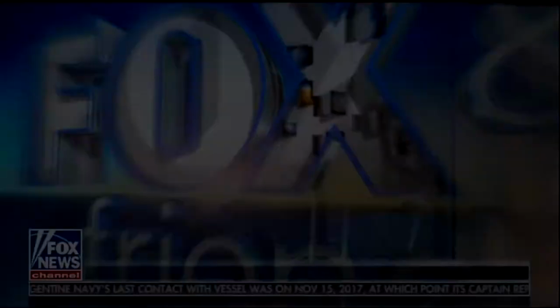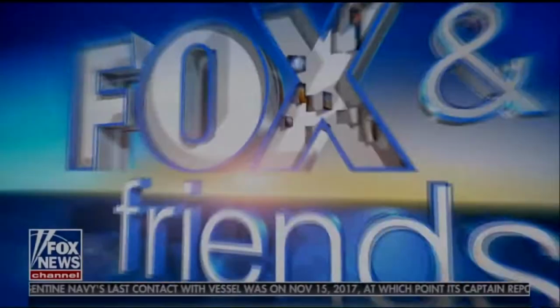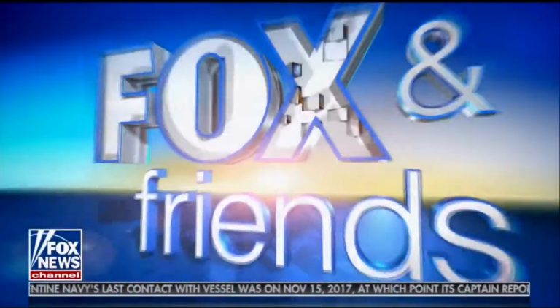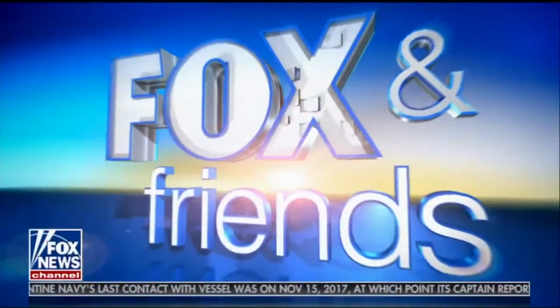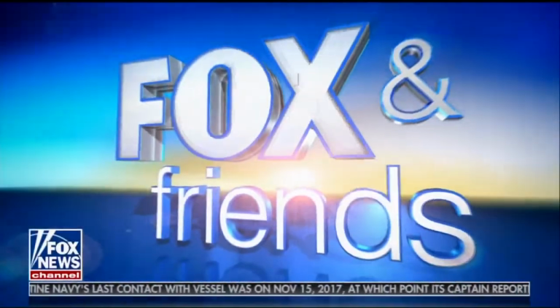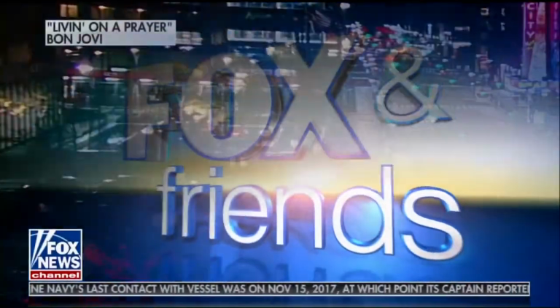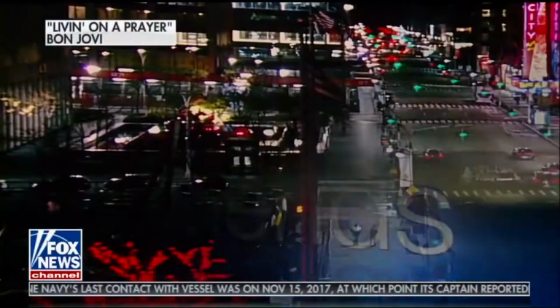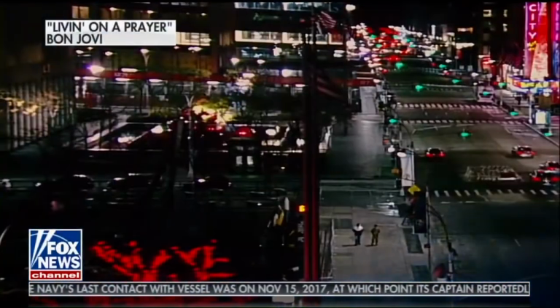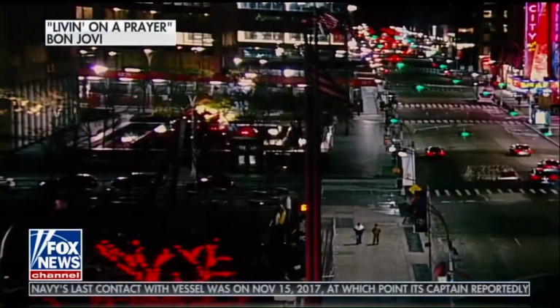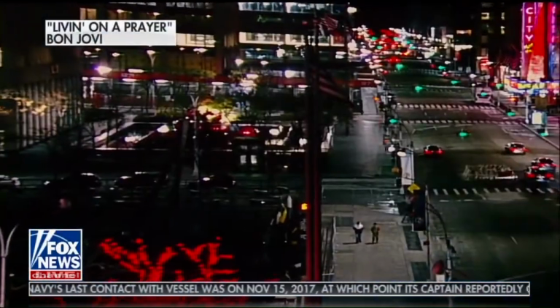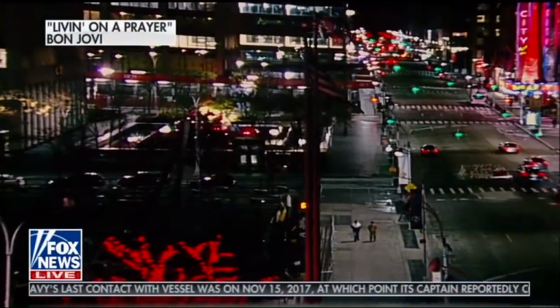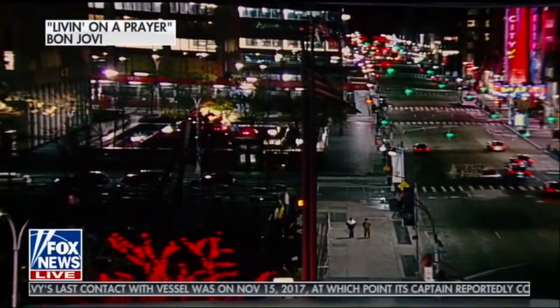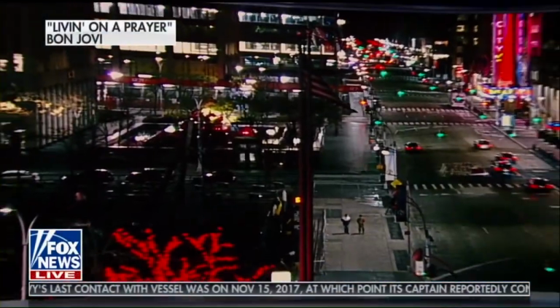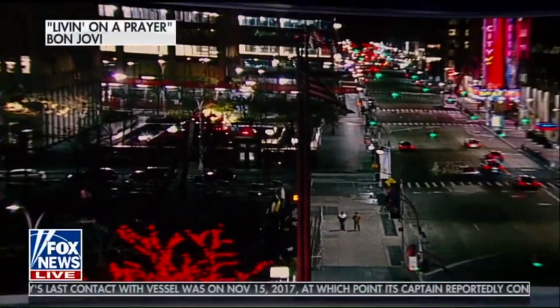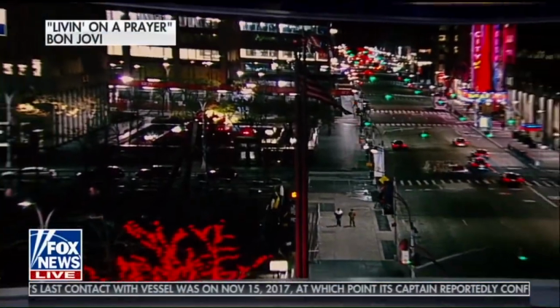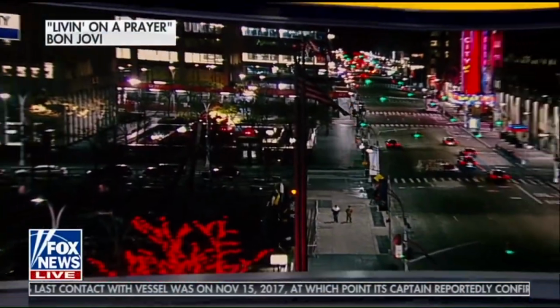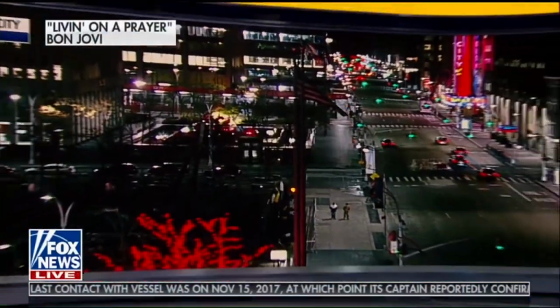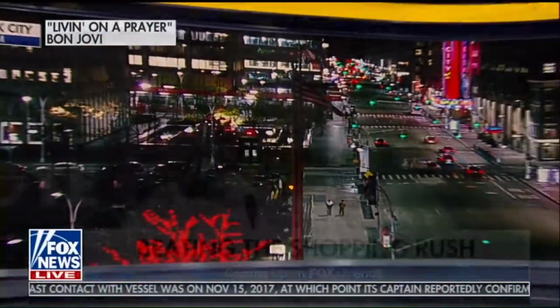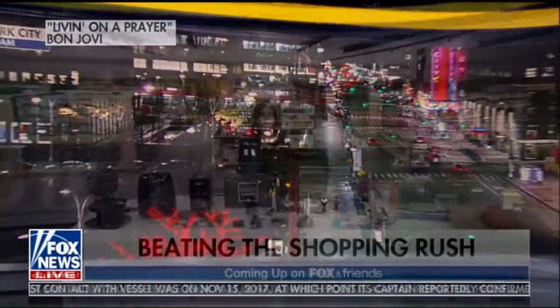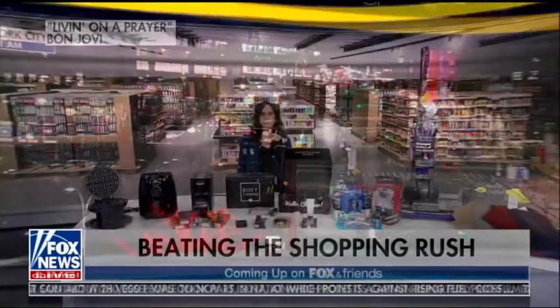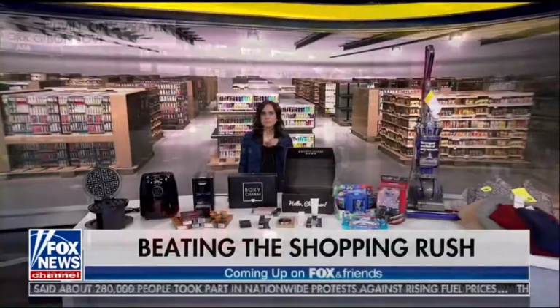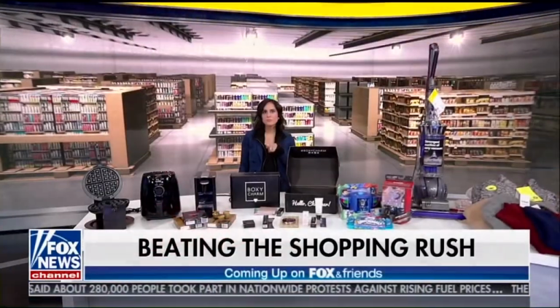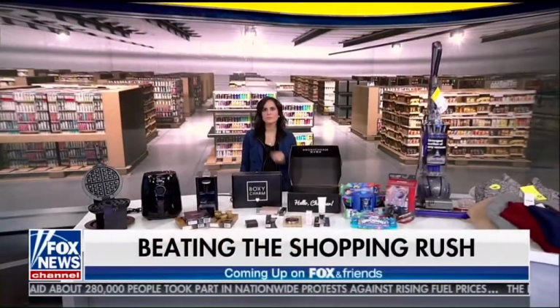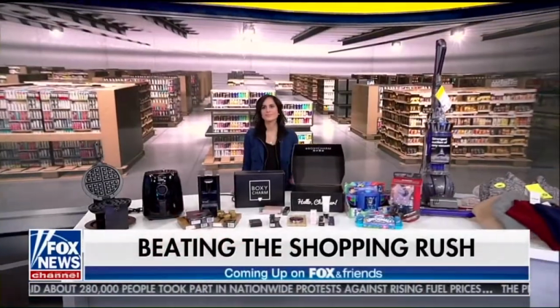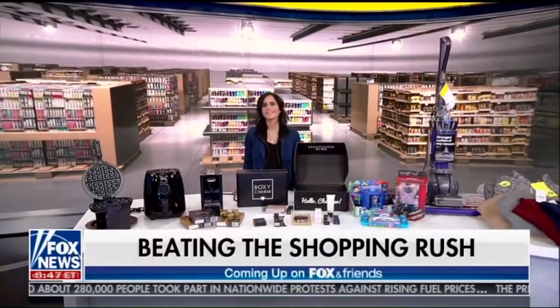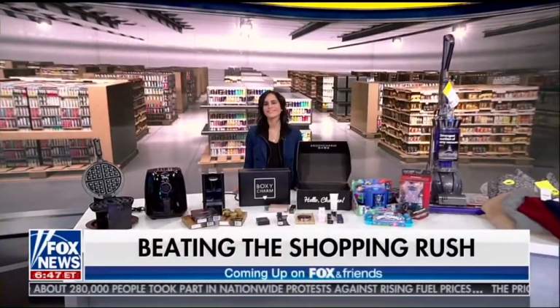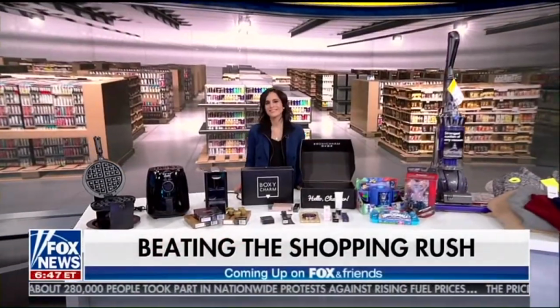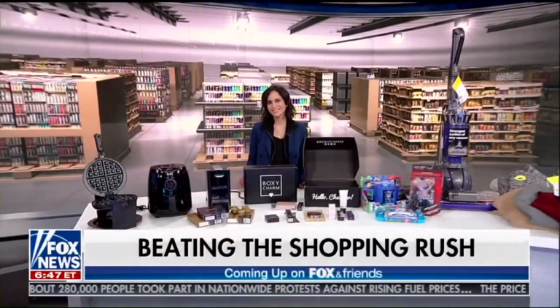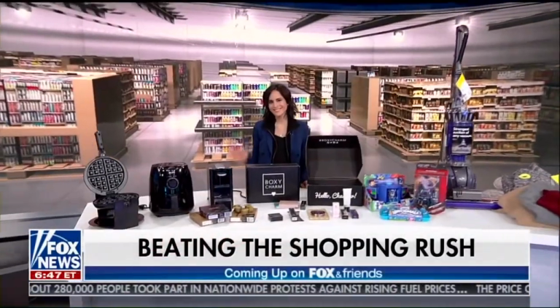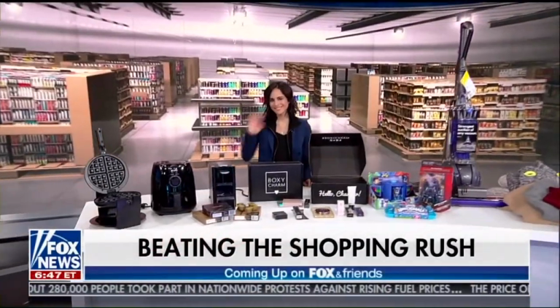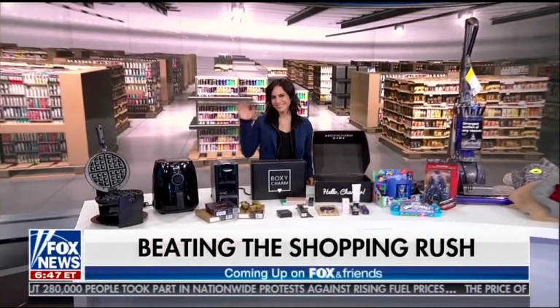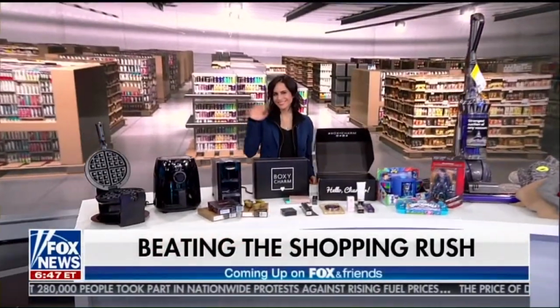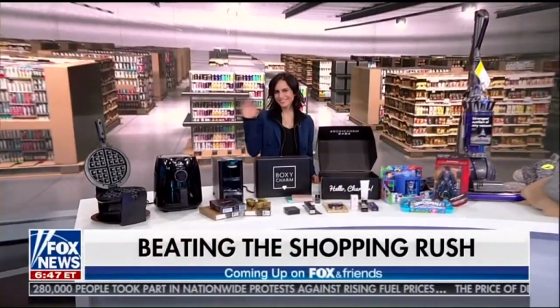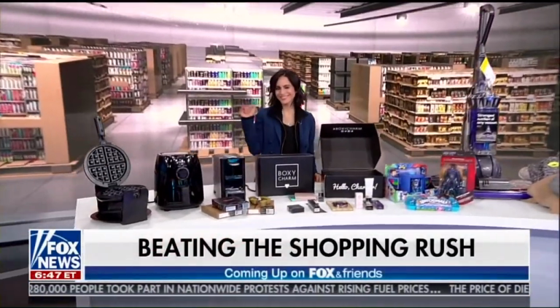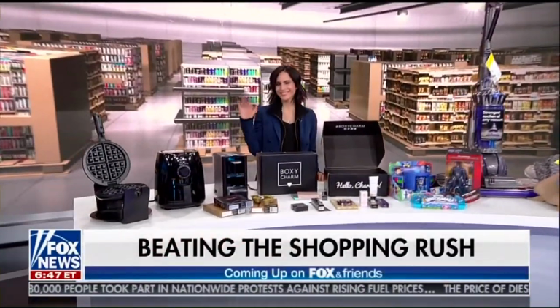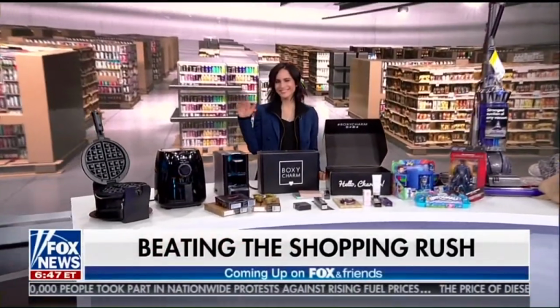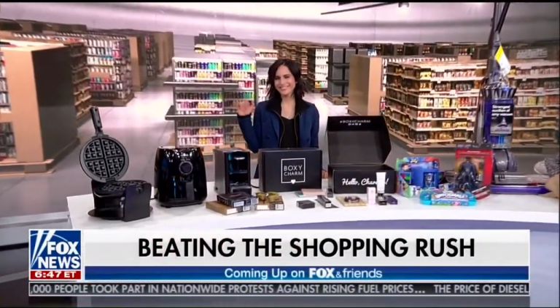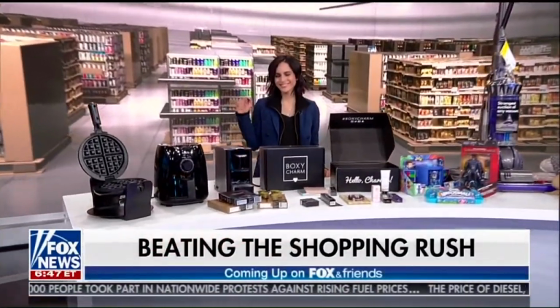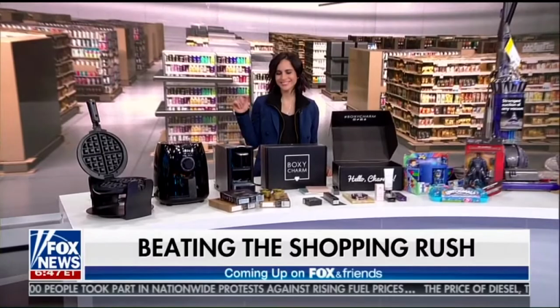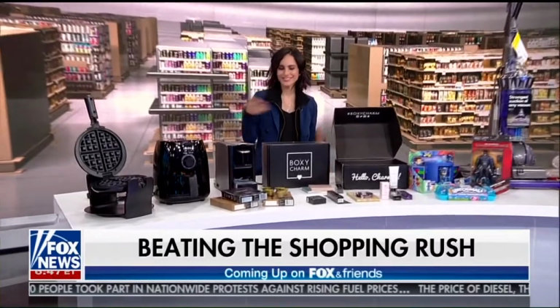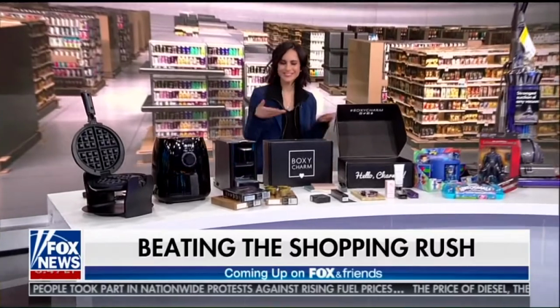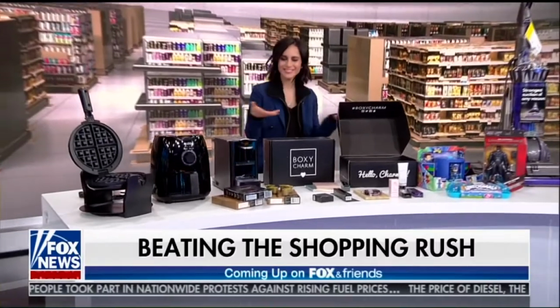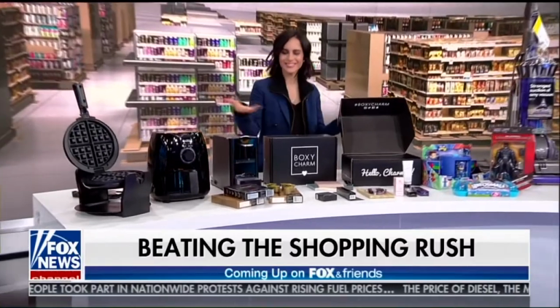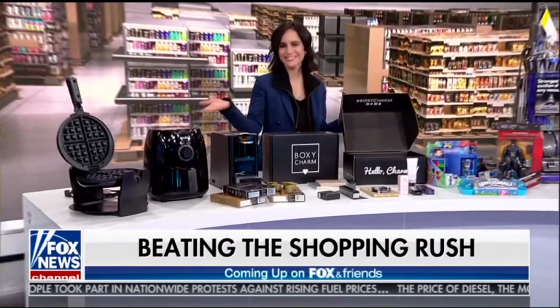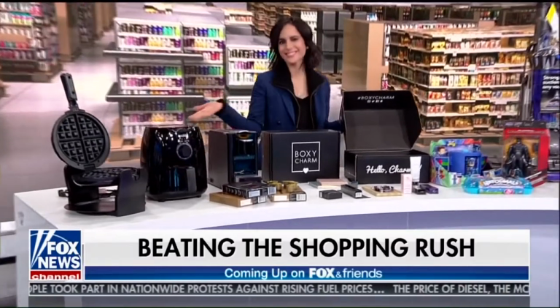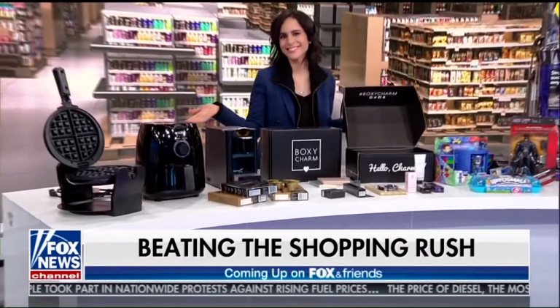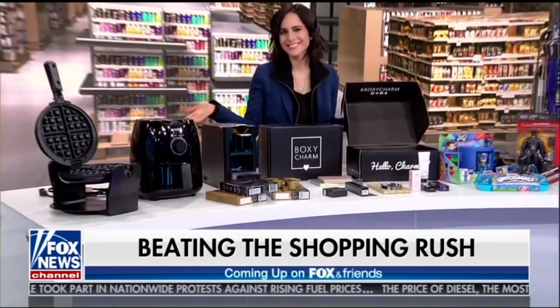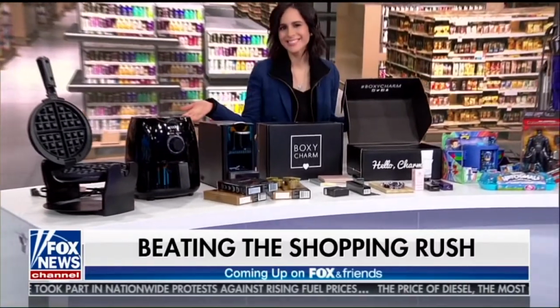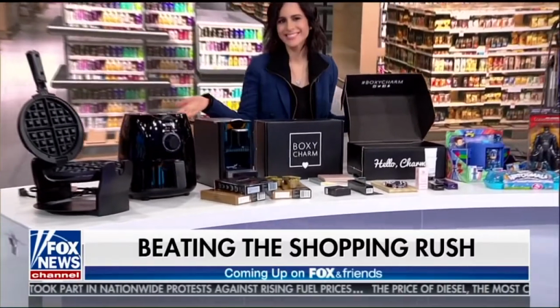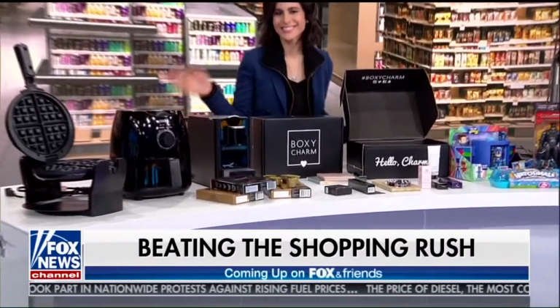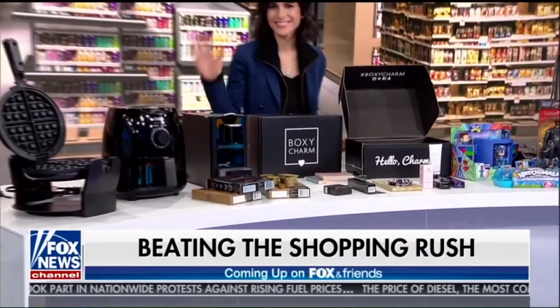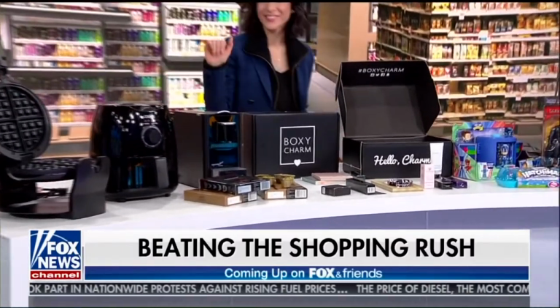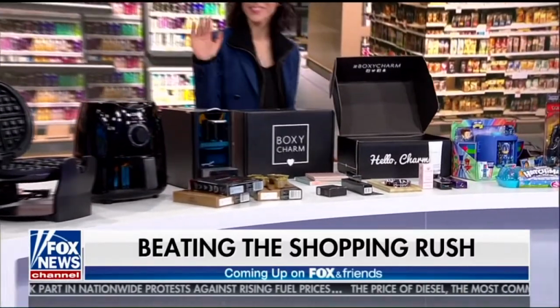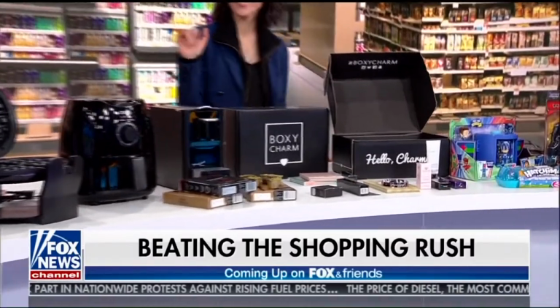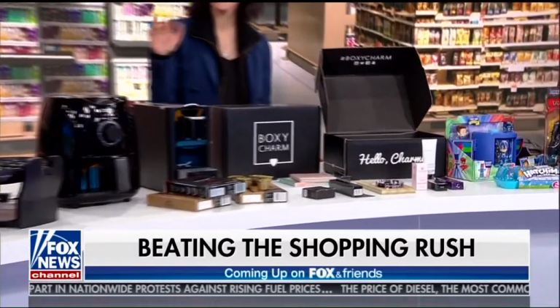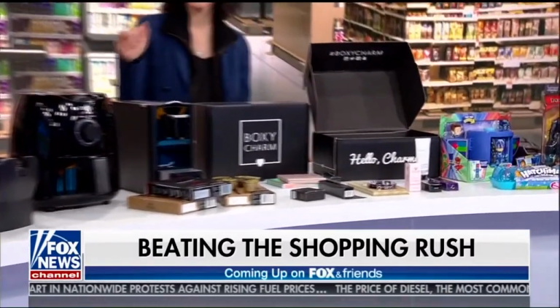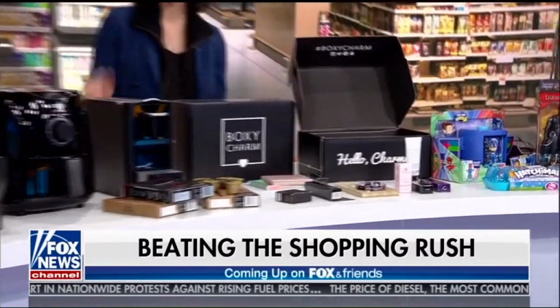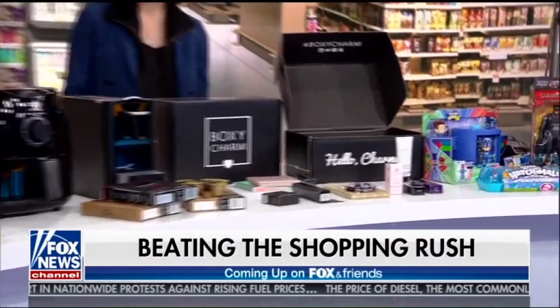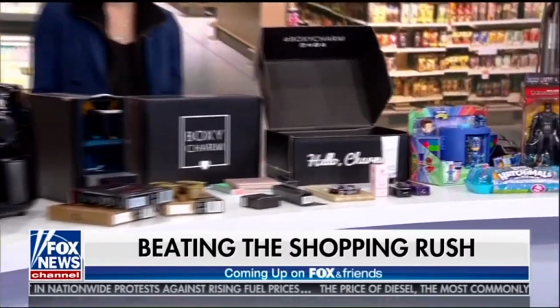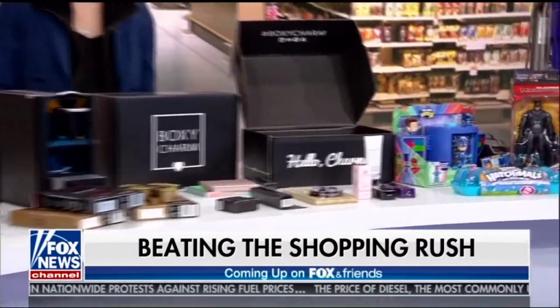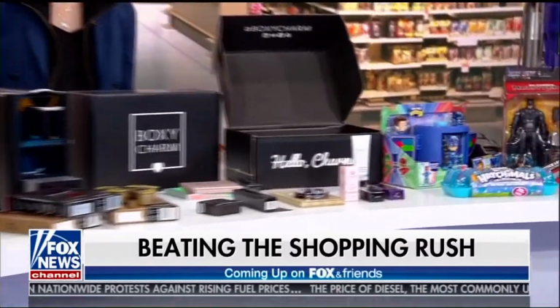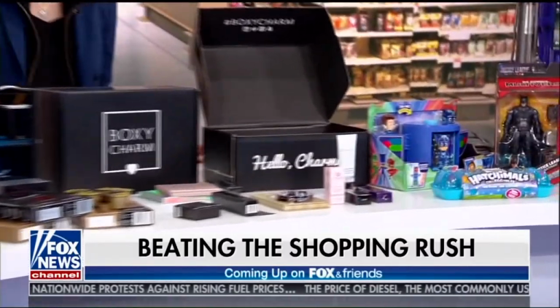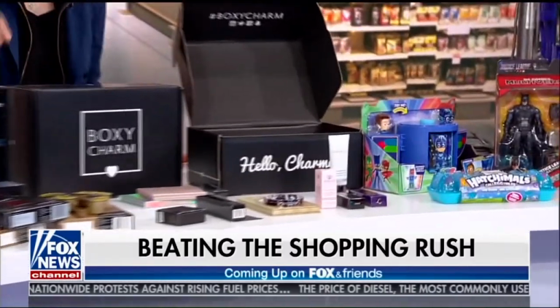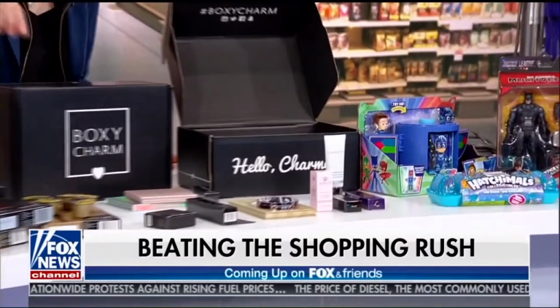It's time to get a leg up on the Christmas shopping rush. The deals you can only get in November.